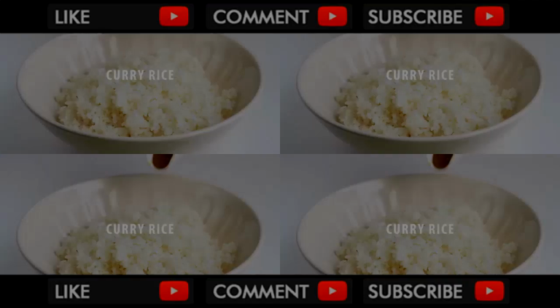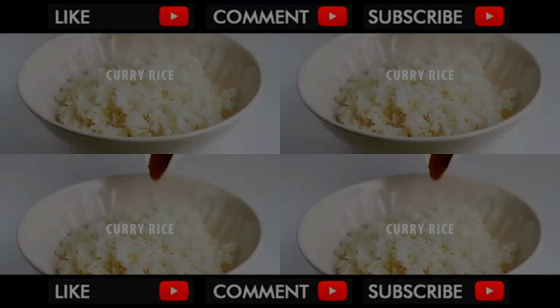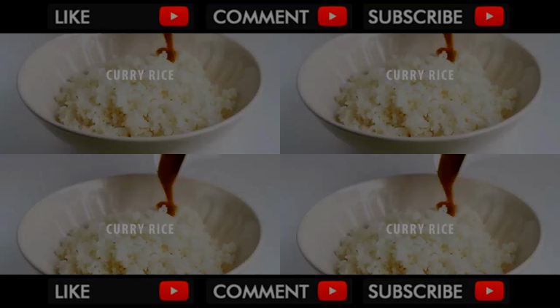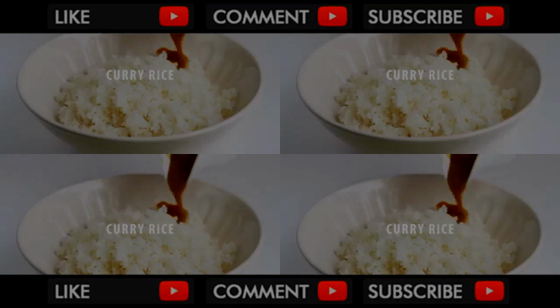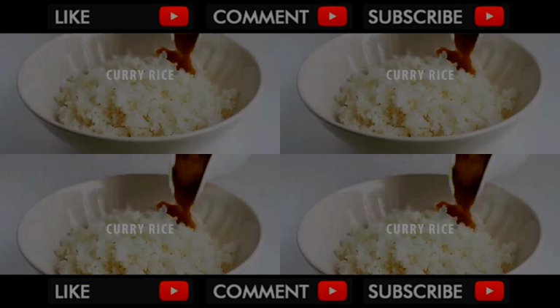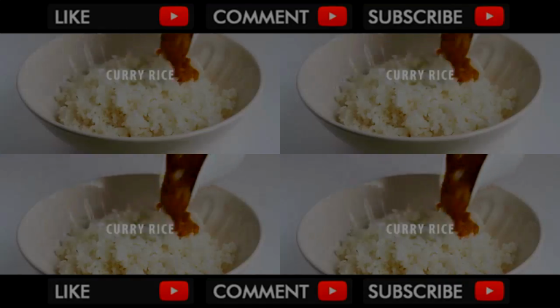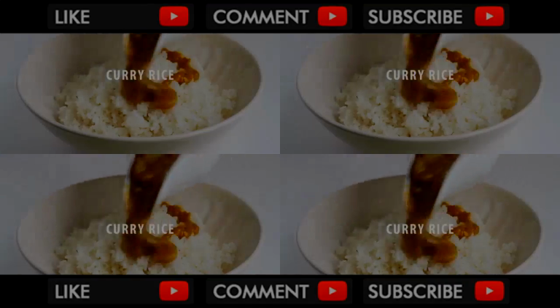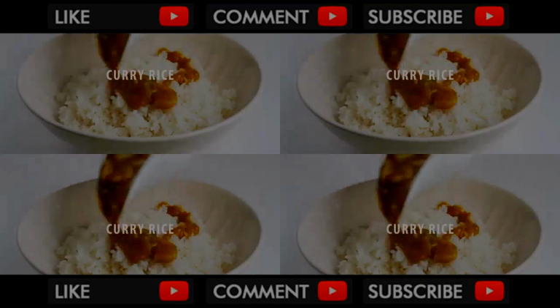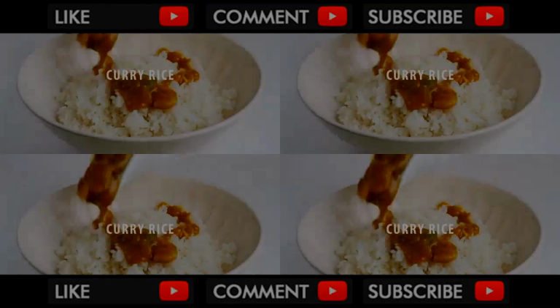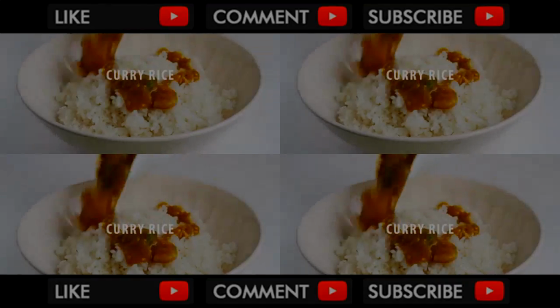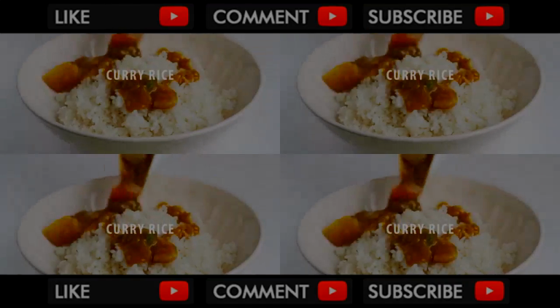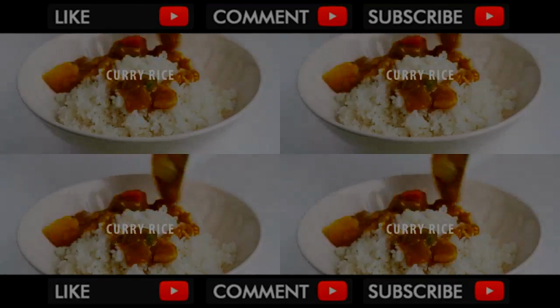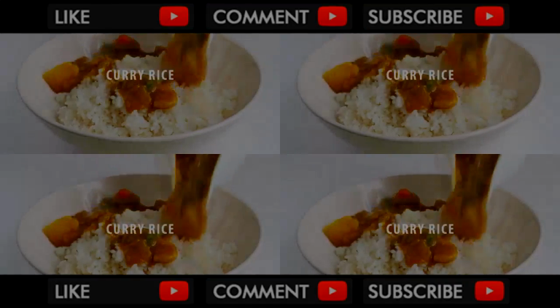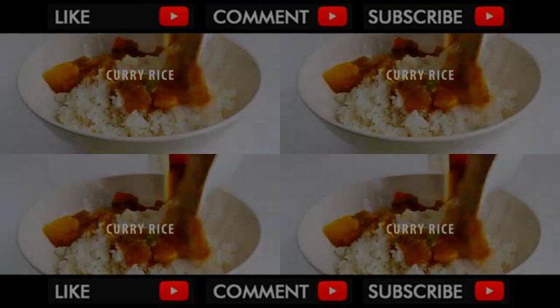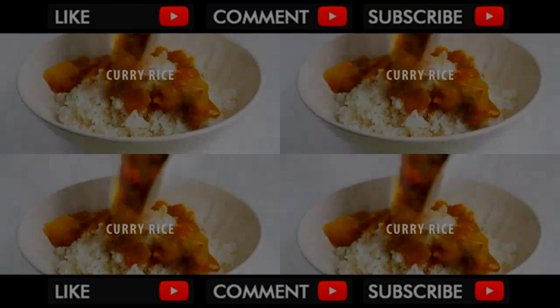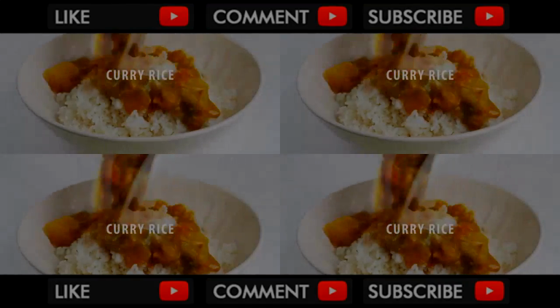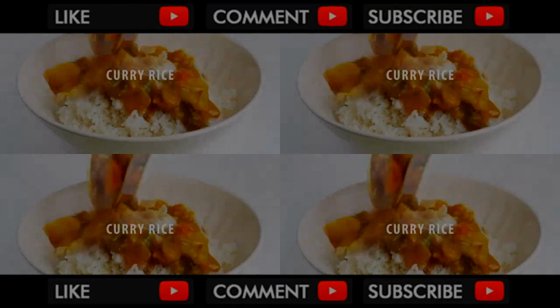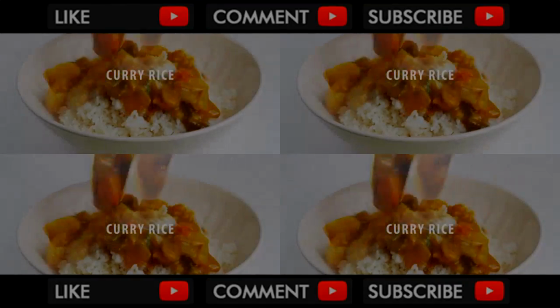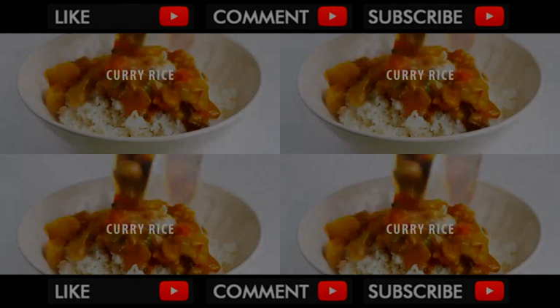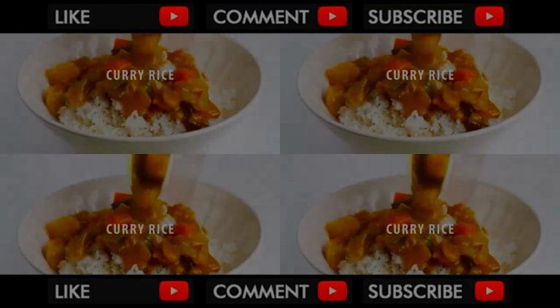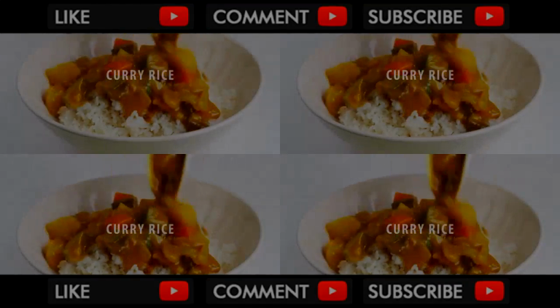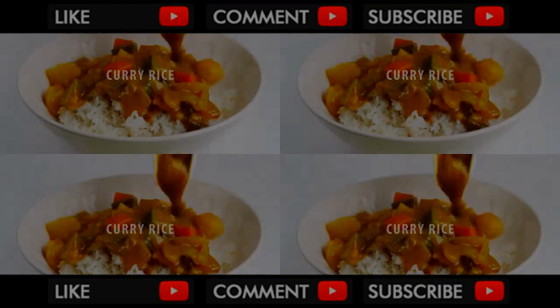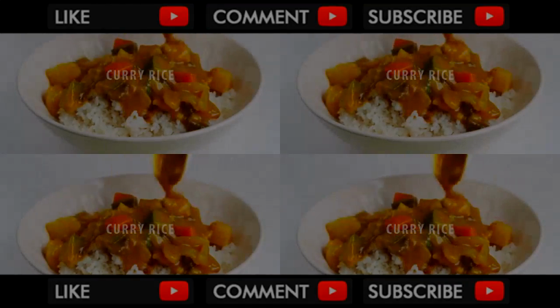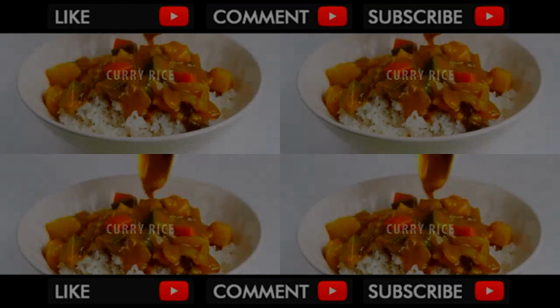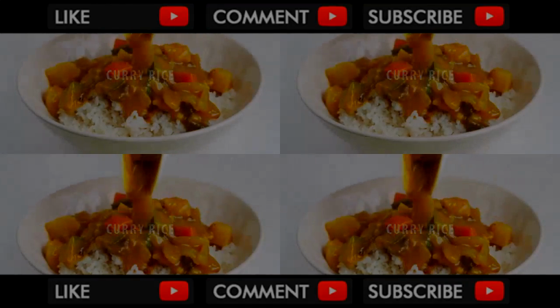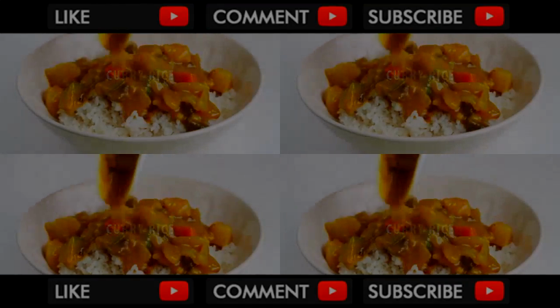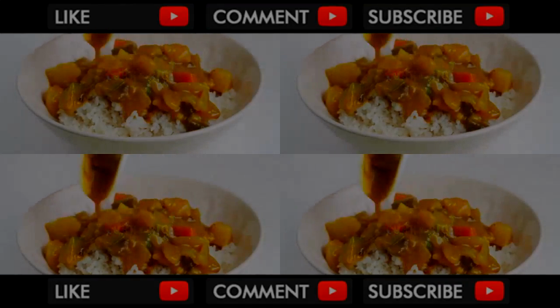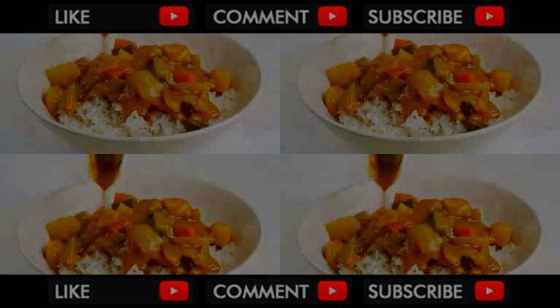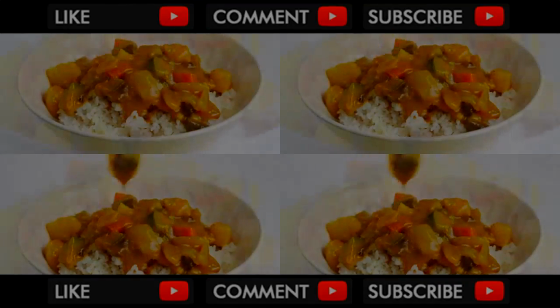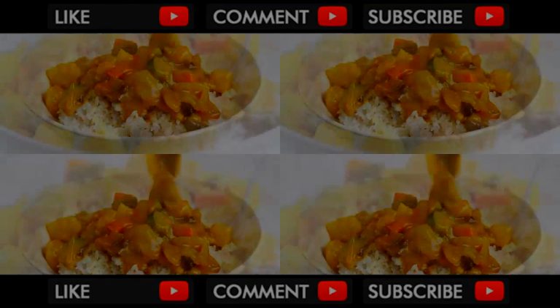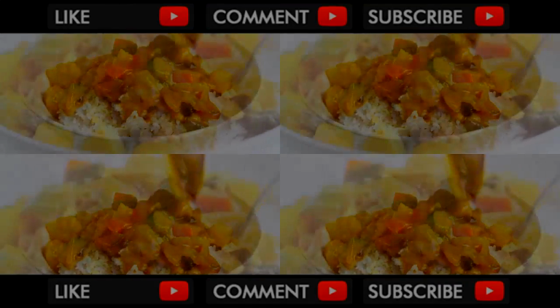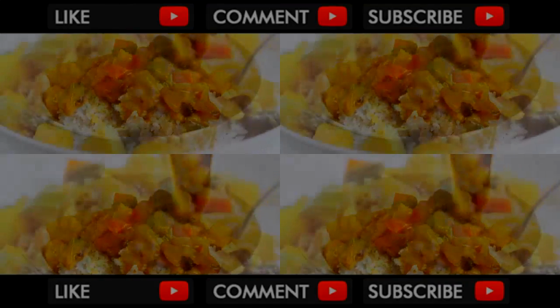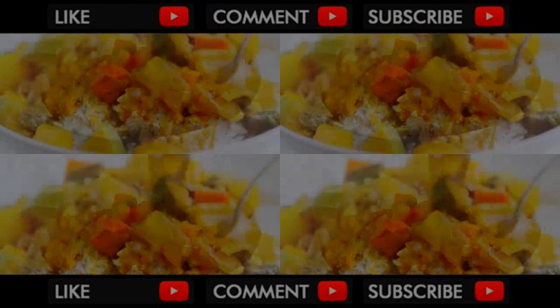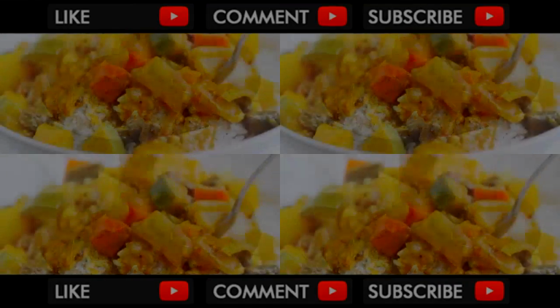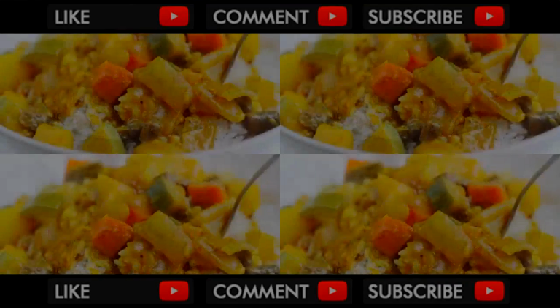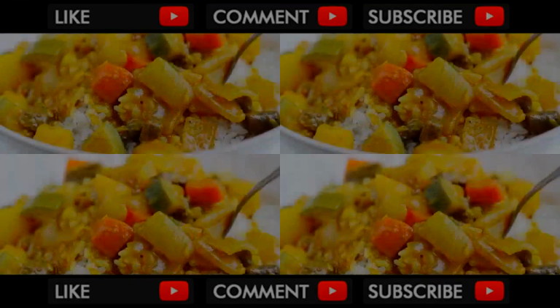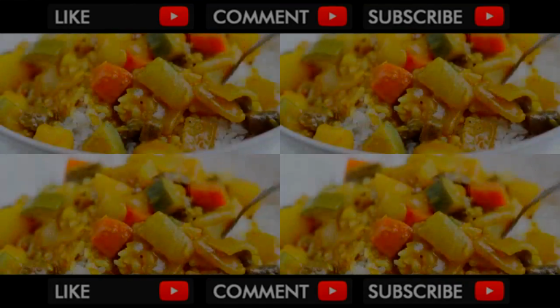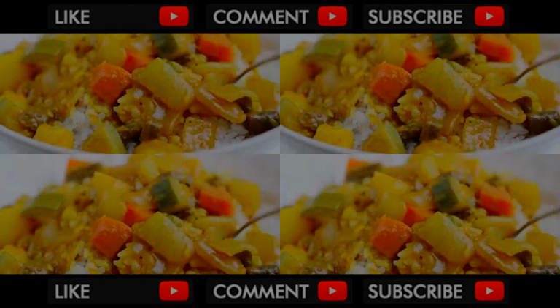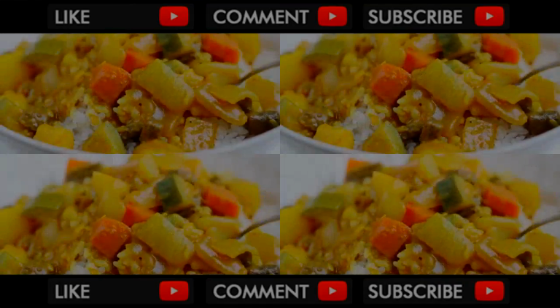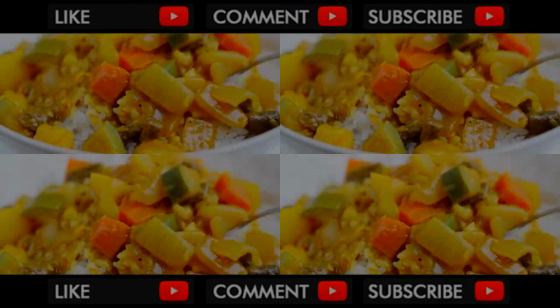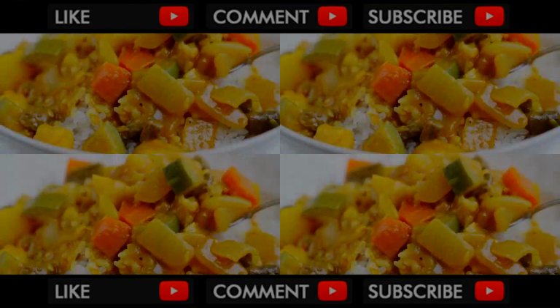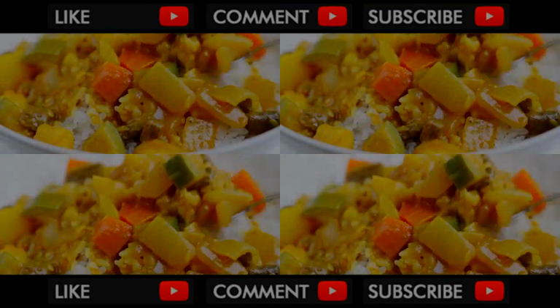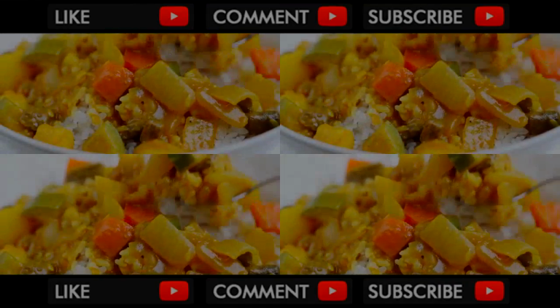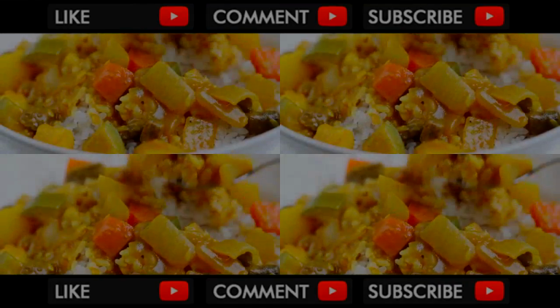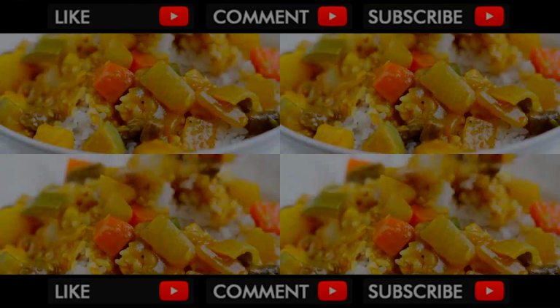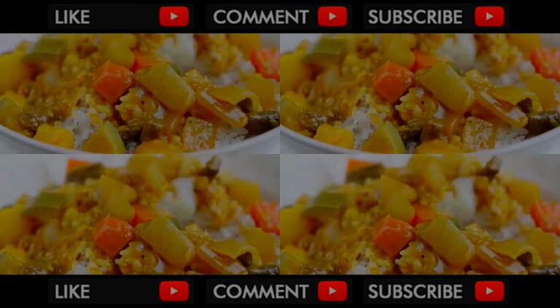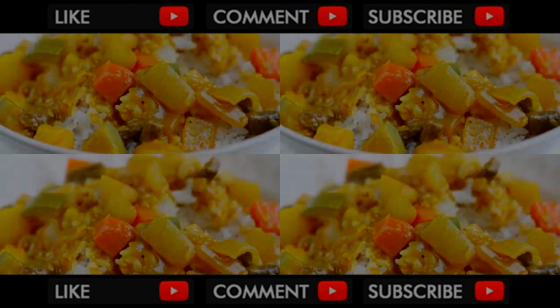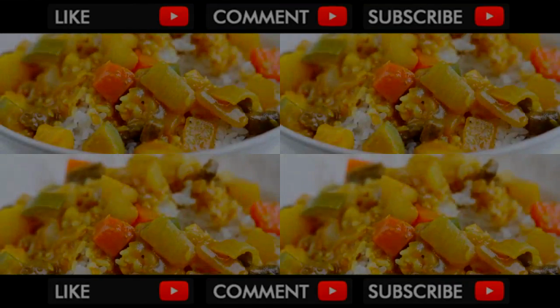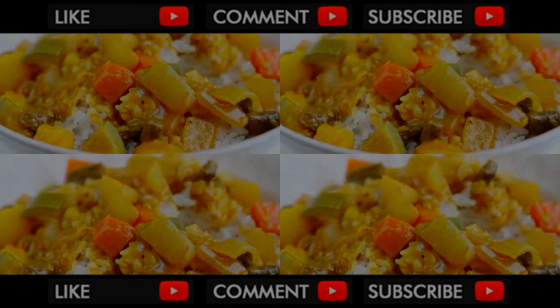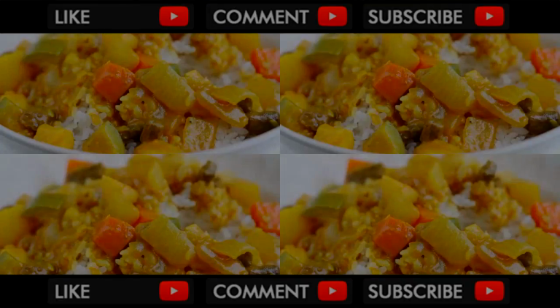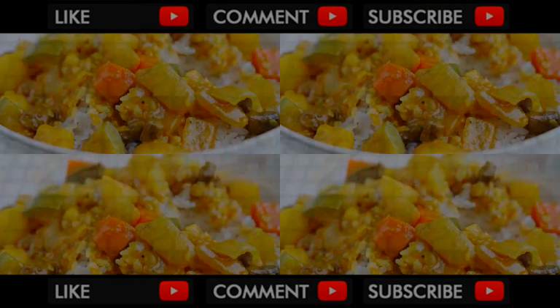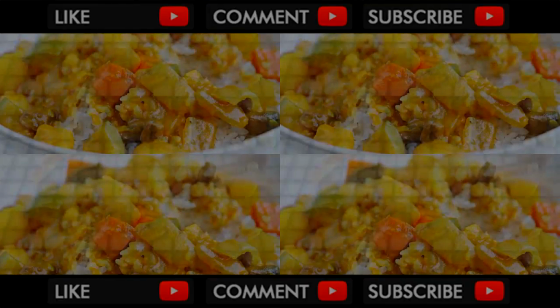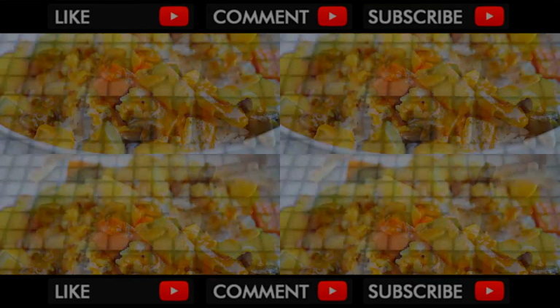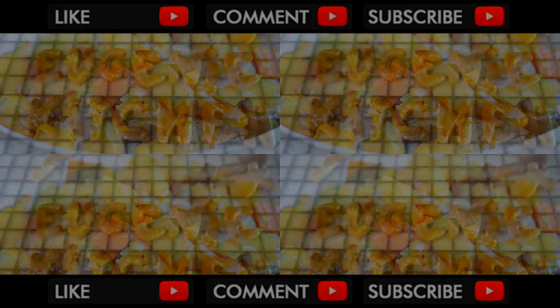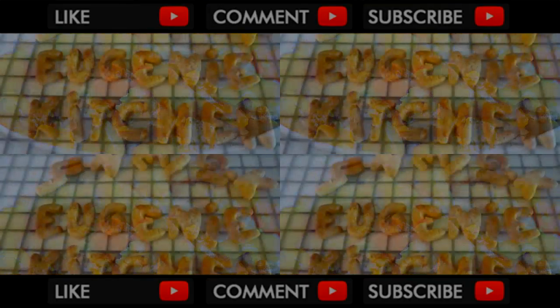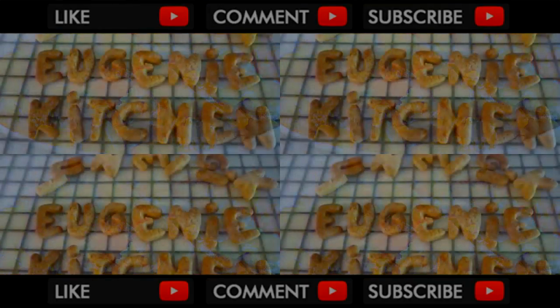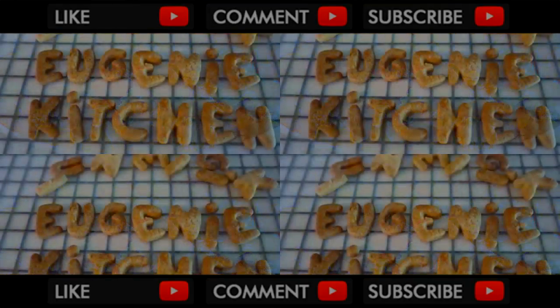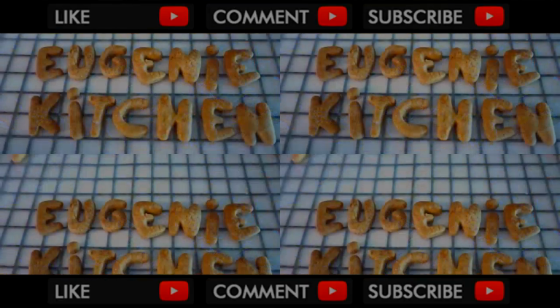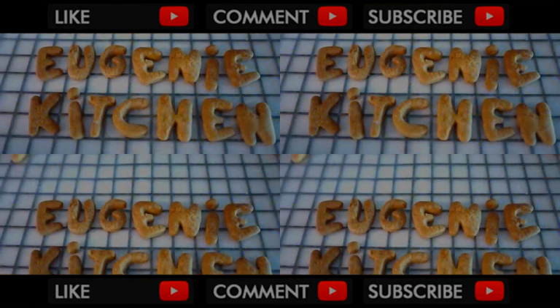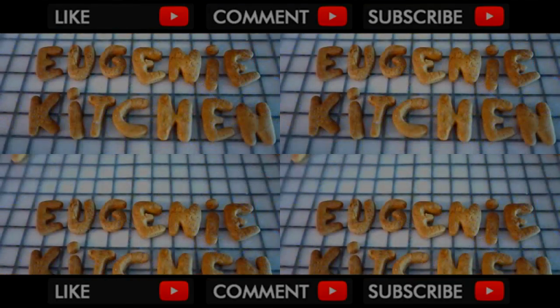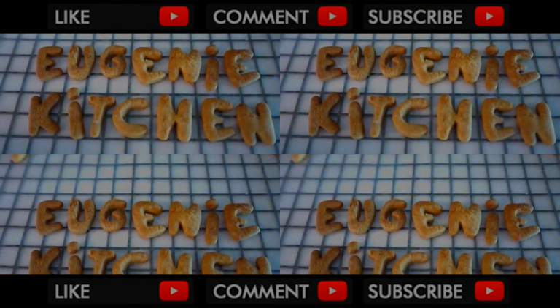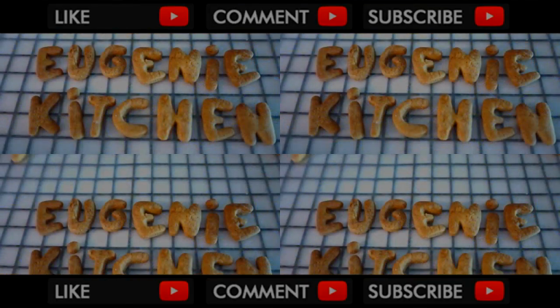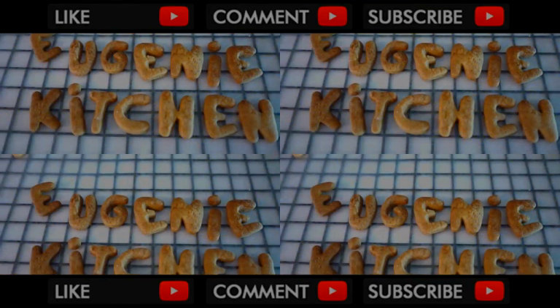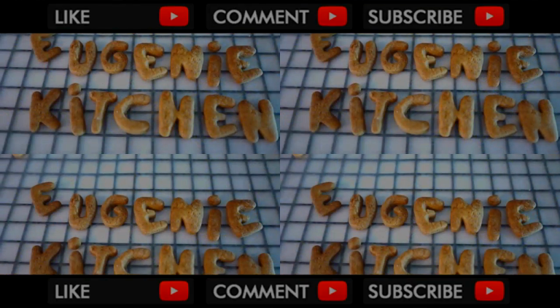Hi, I'm Eugenie. Today, I'm making delicious Korean curry rice. Eugenie Kitchen.